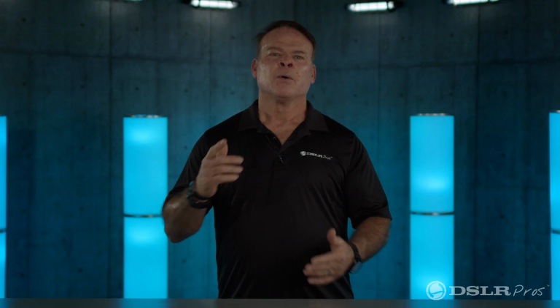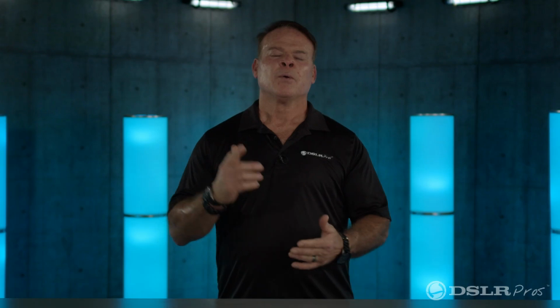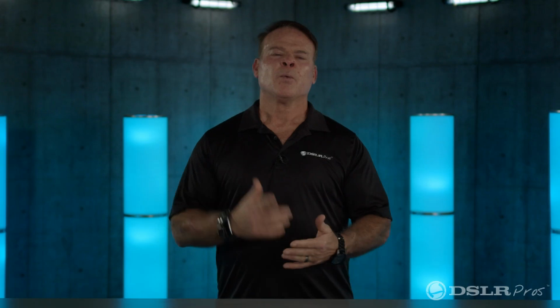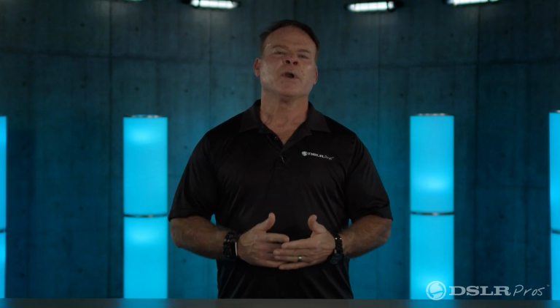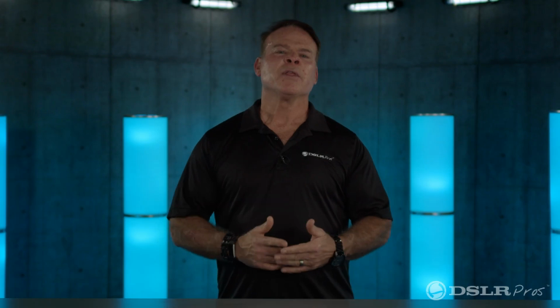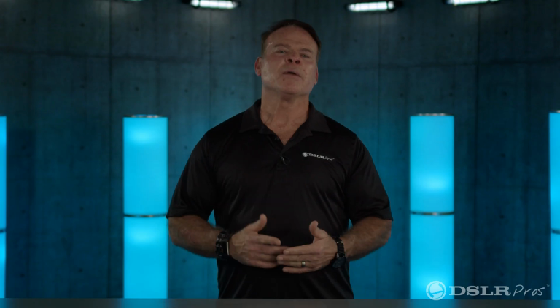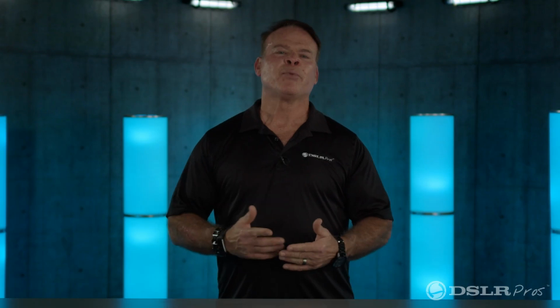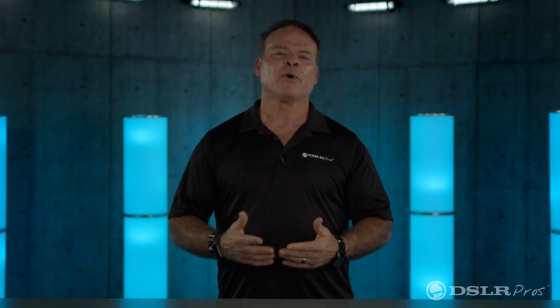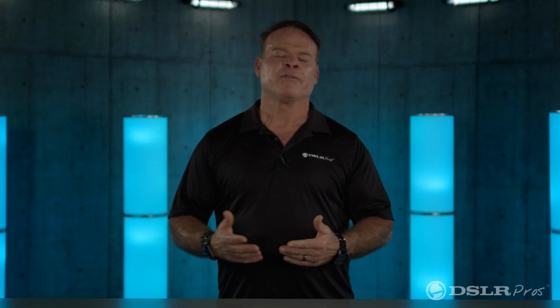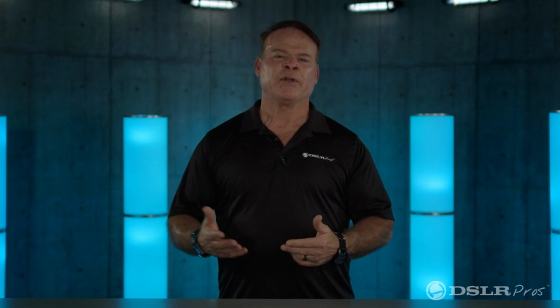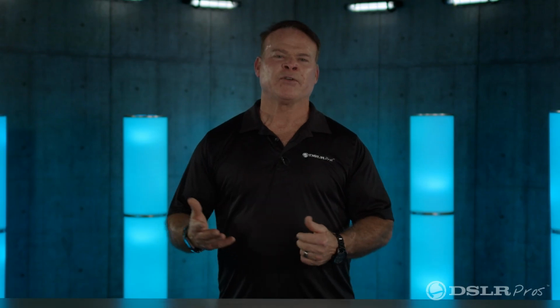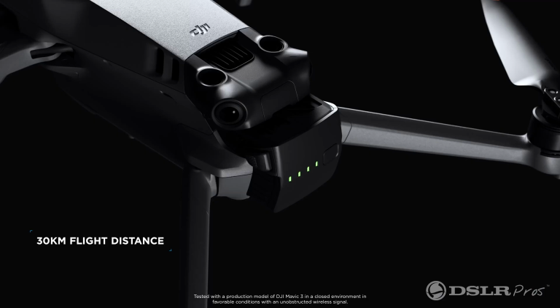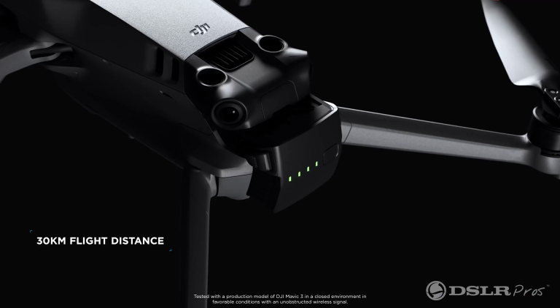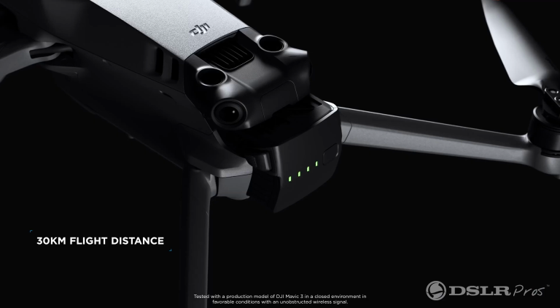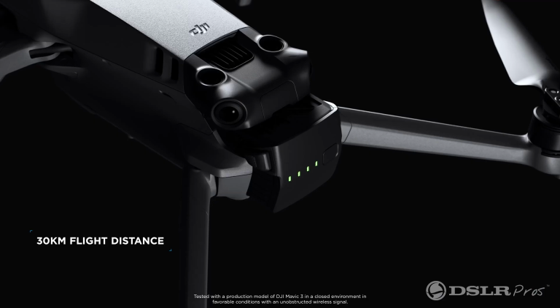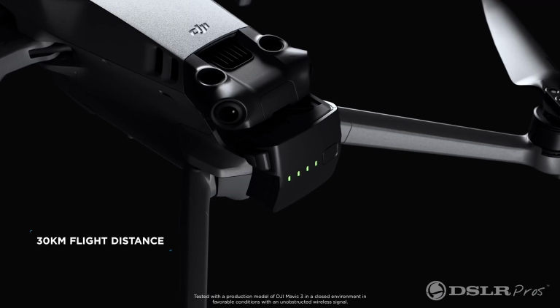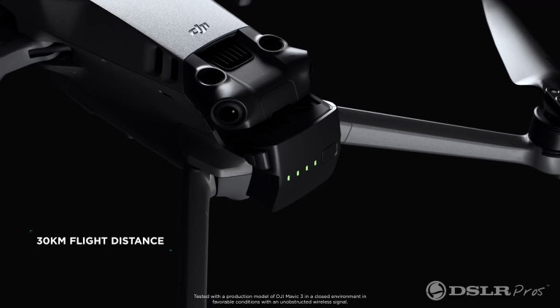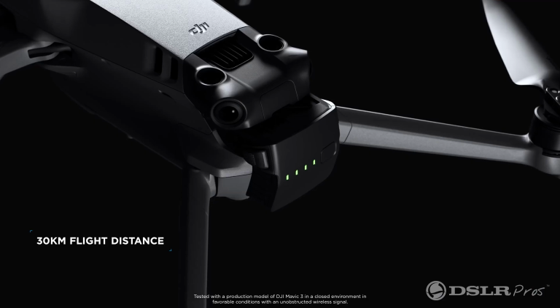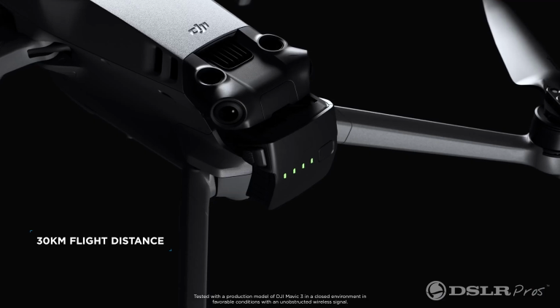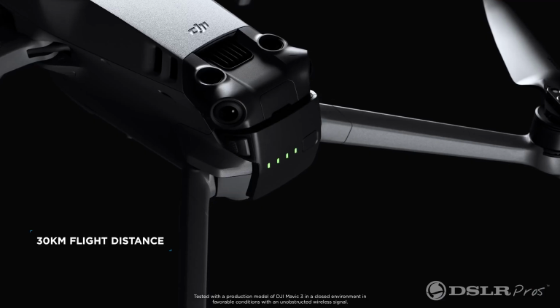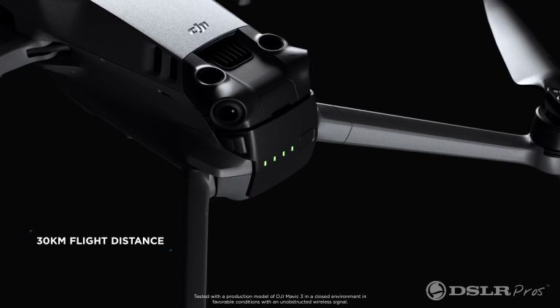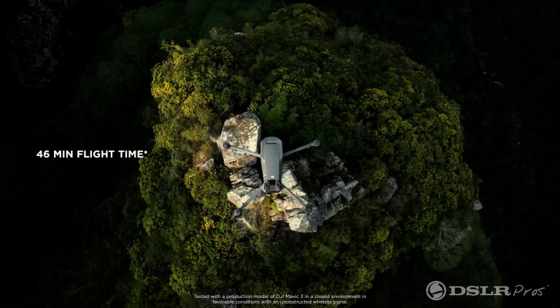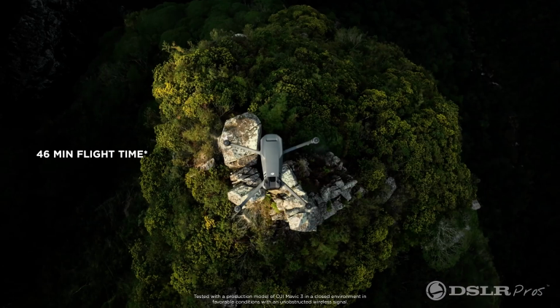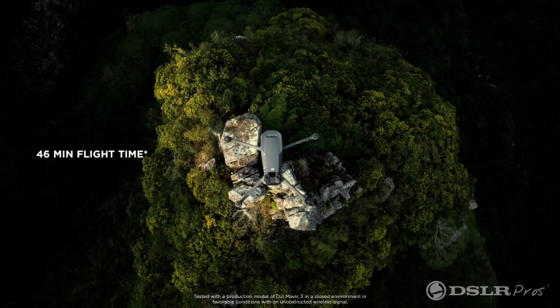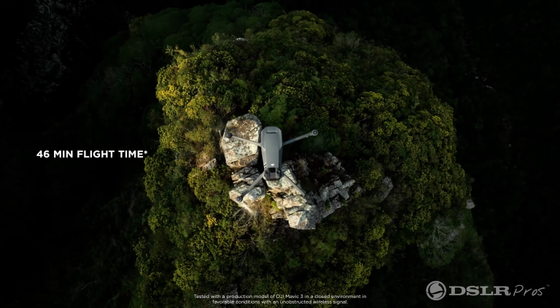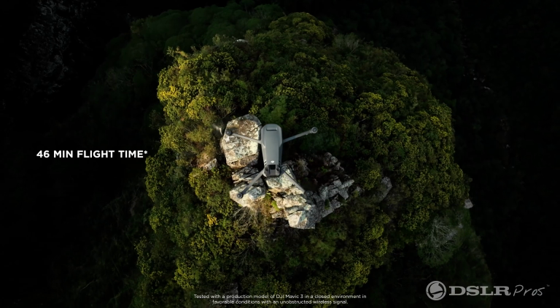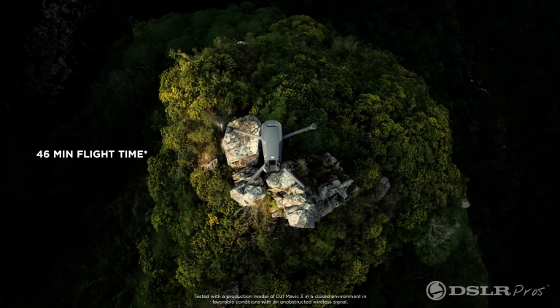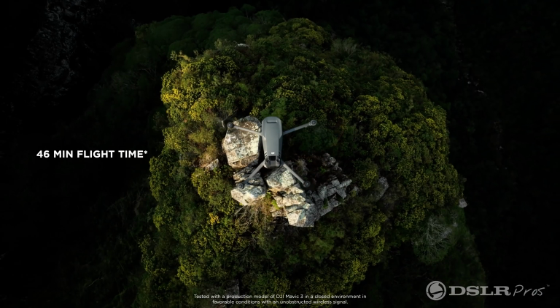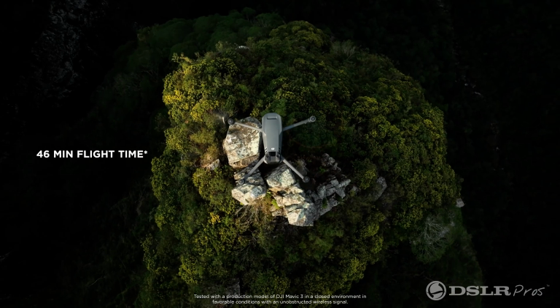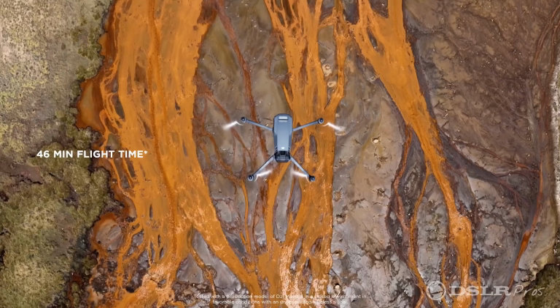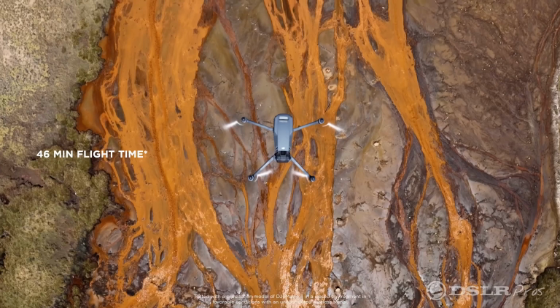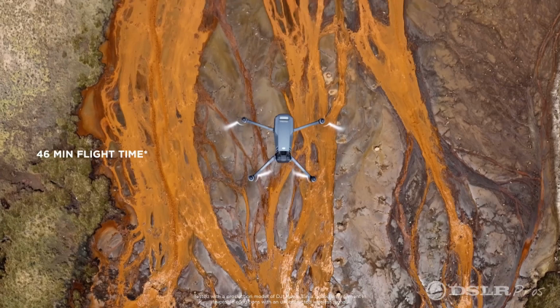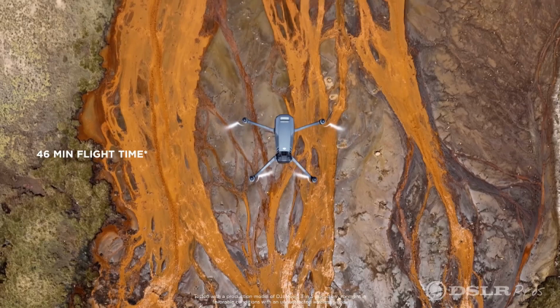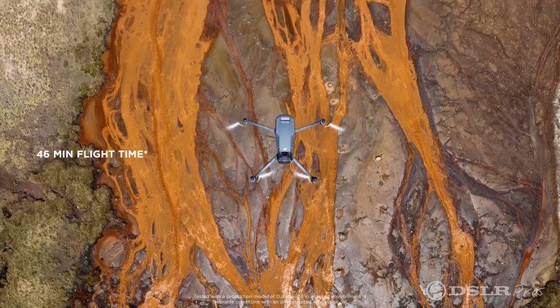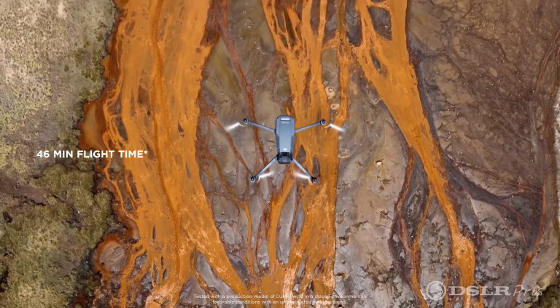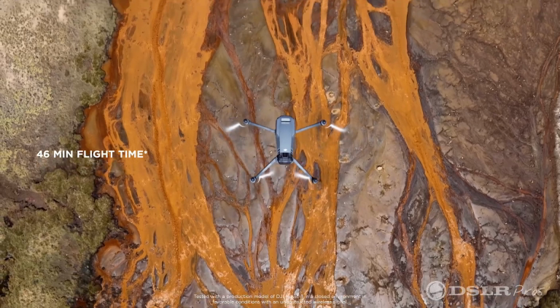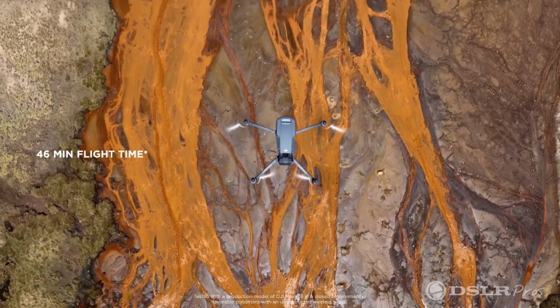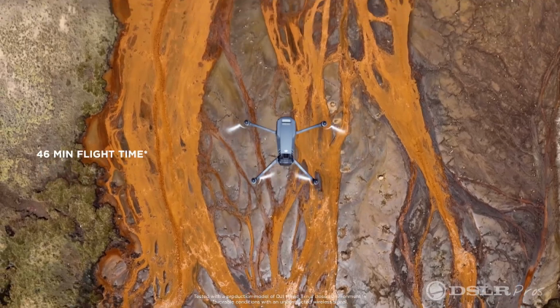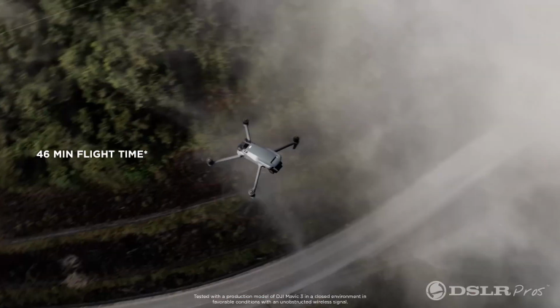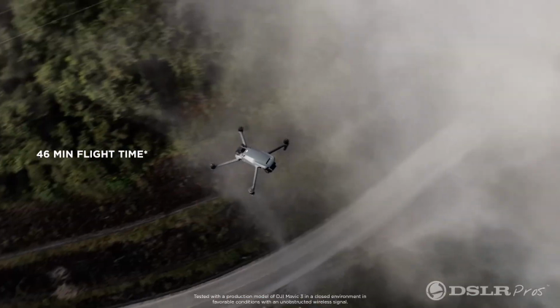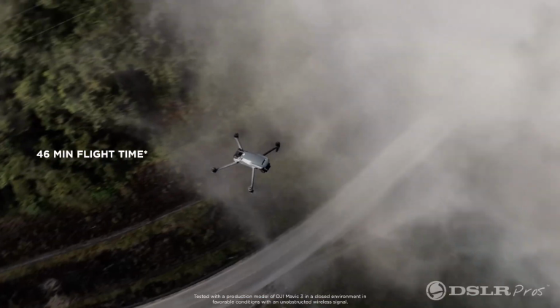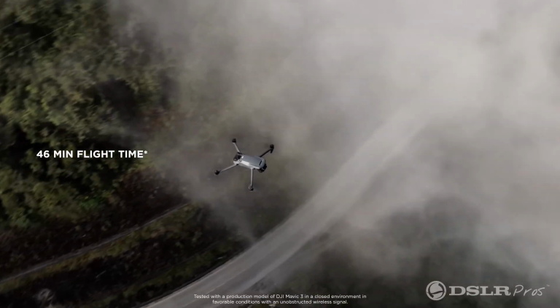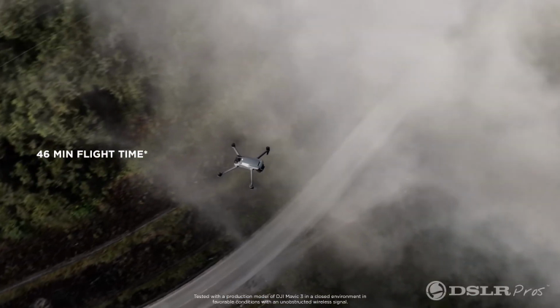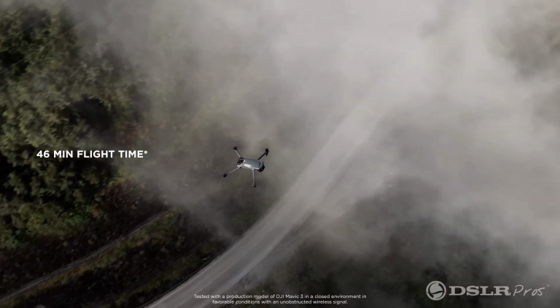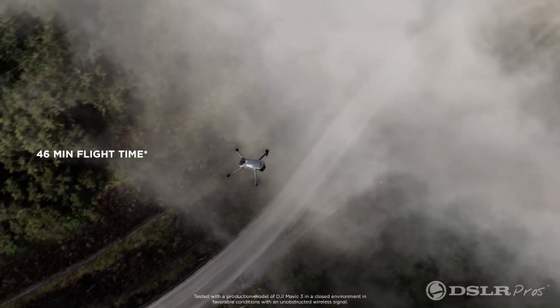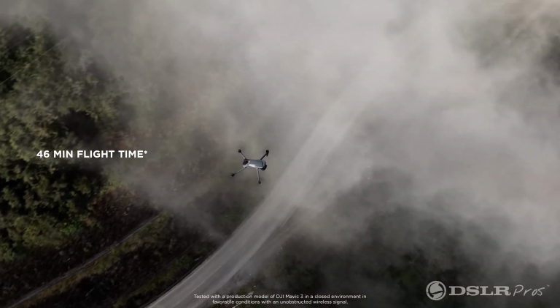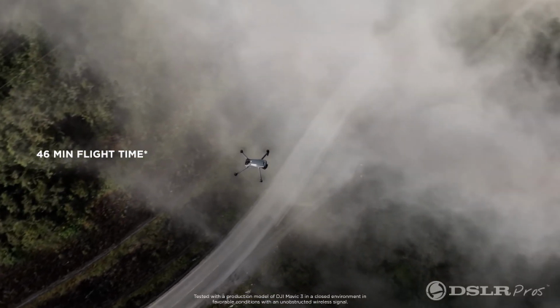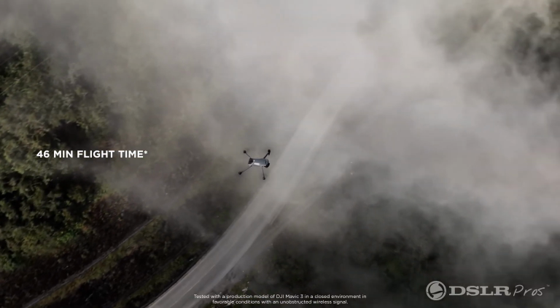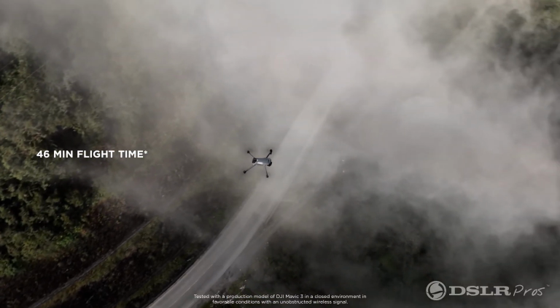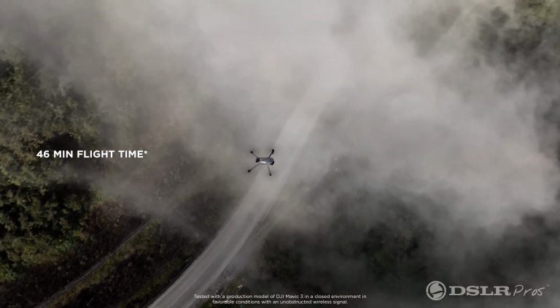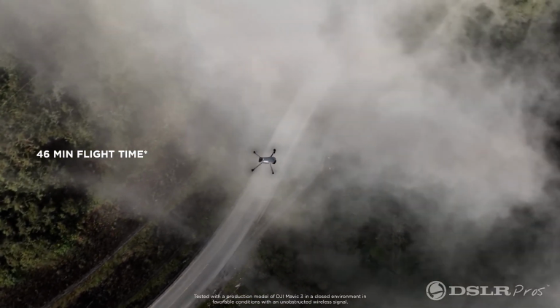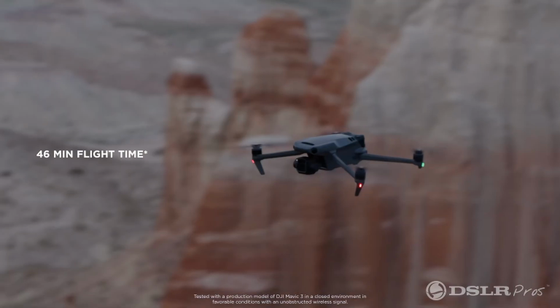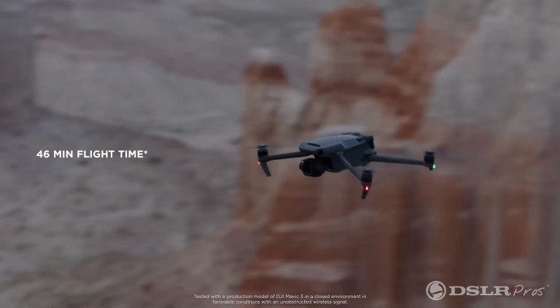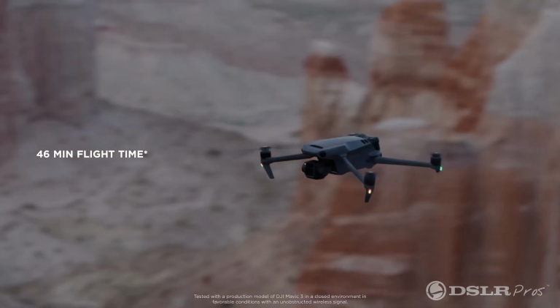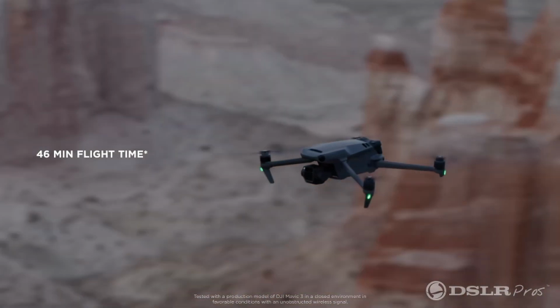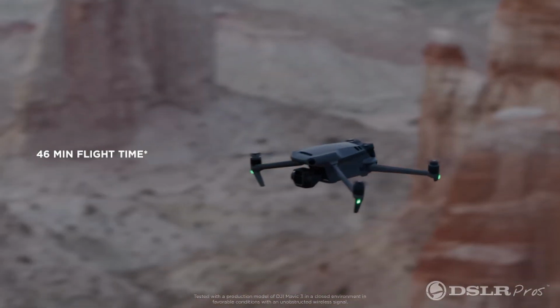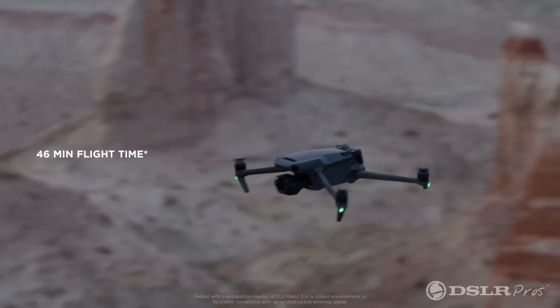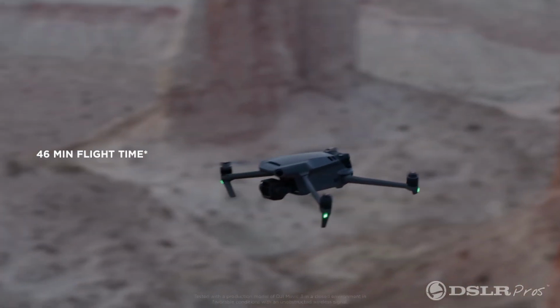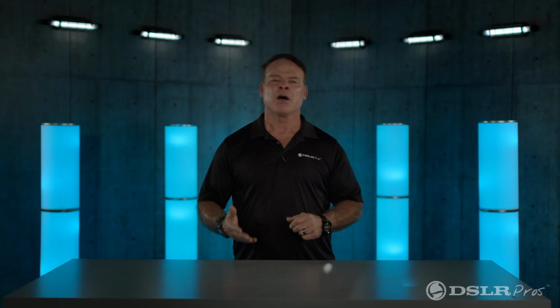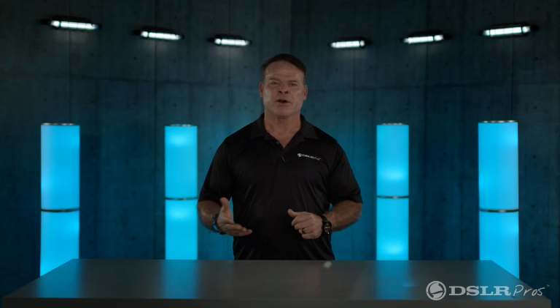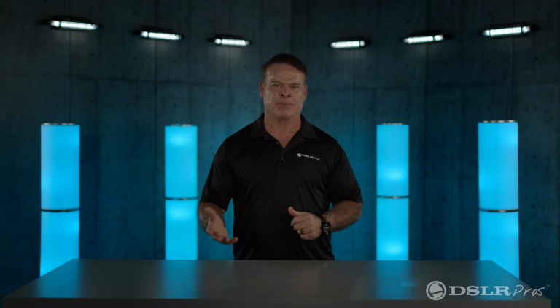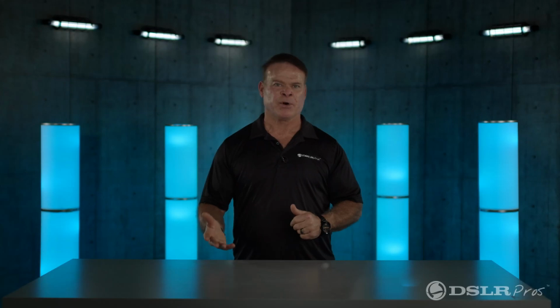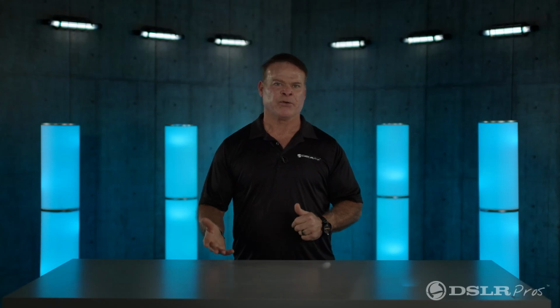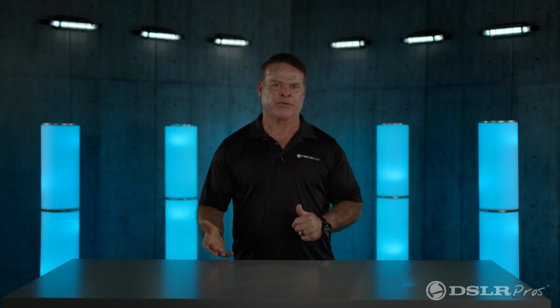One of the important features of this drone is its flight time. To be able to stay in the air for 46 minutes is extremely important on an emergency.